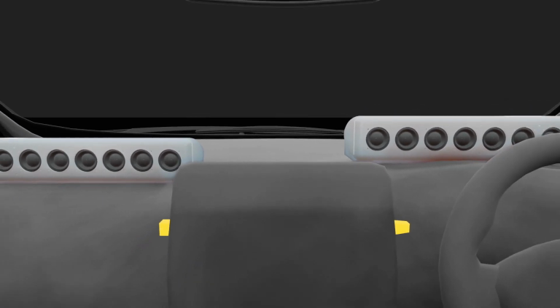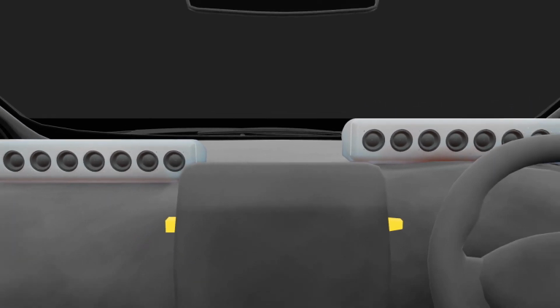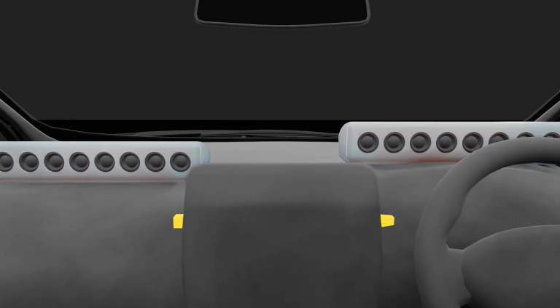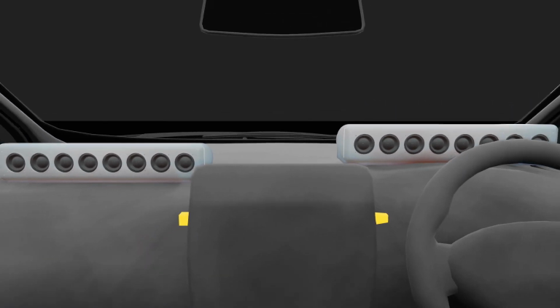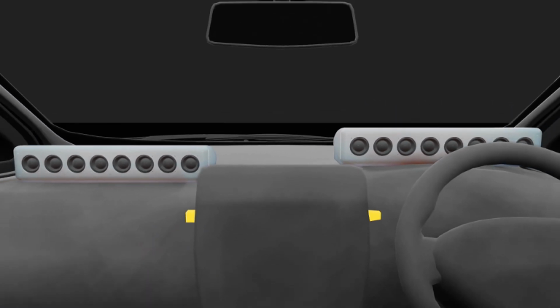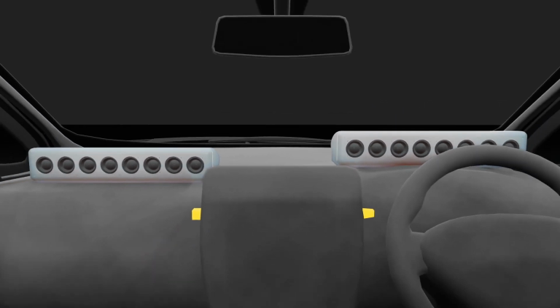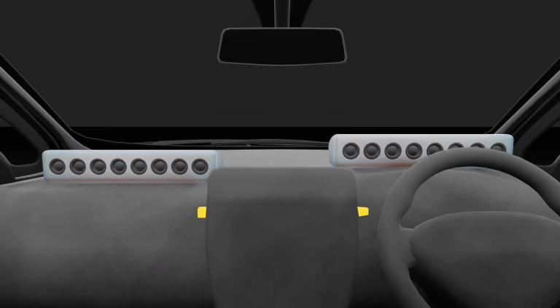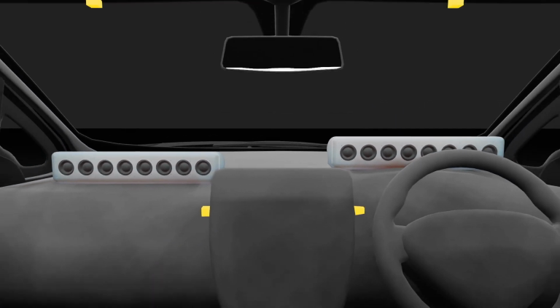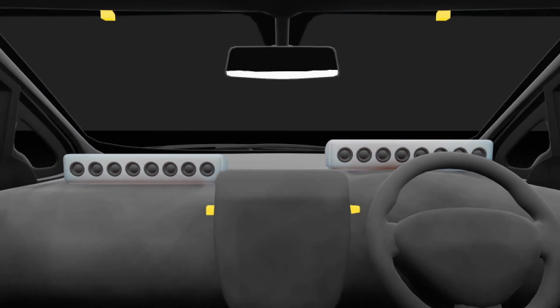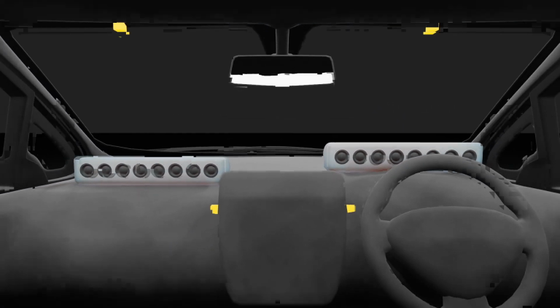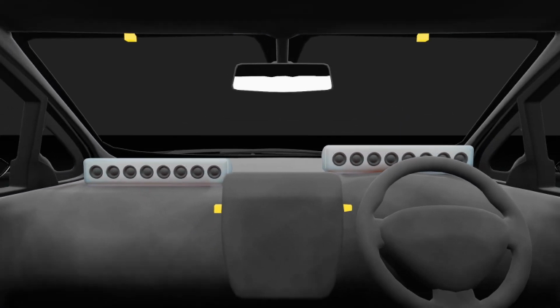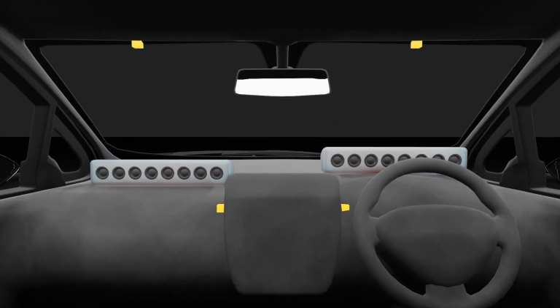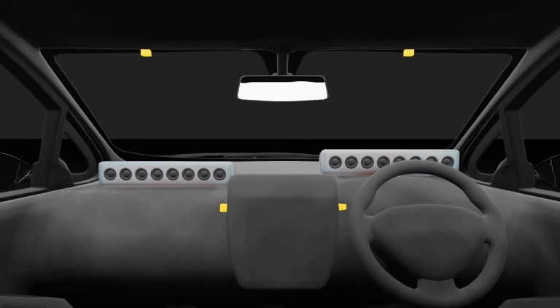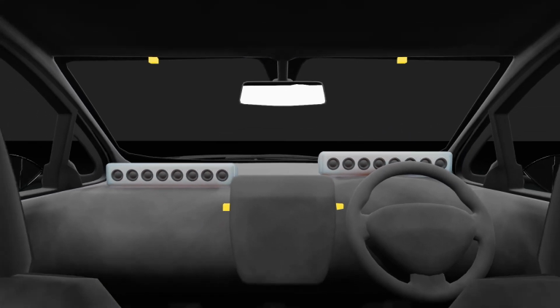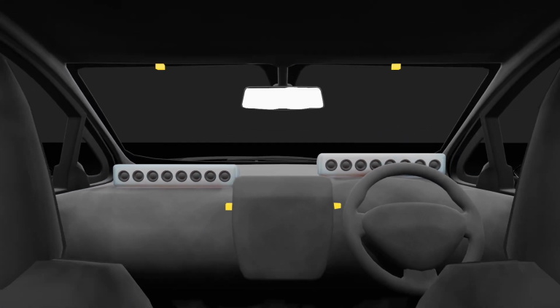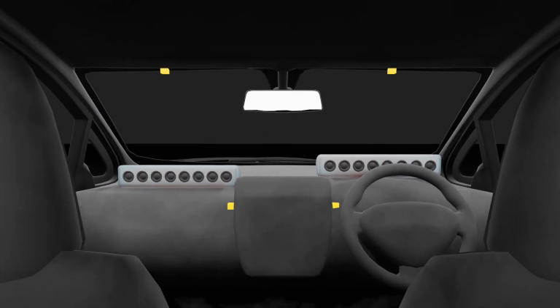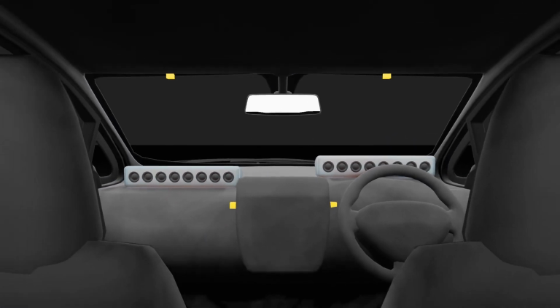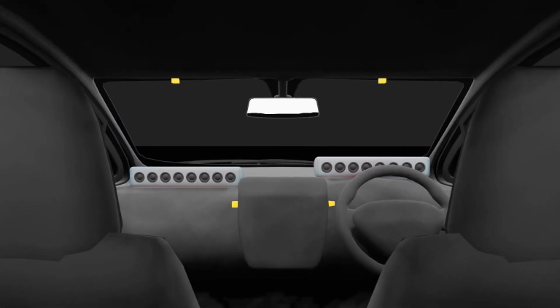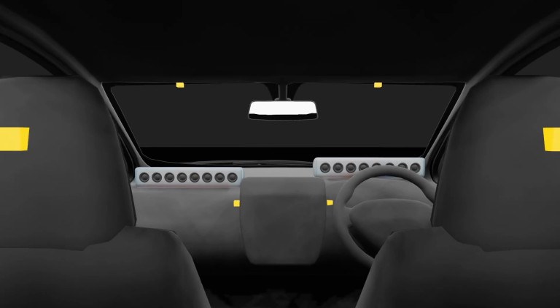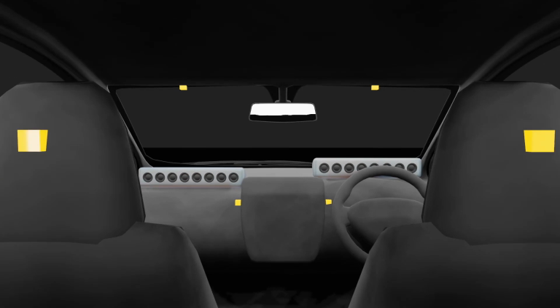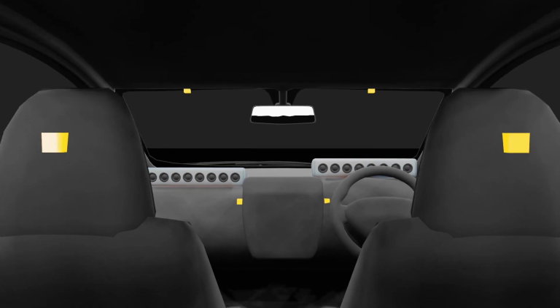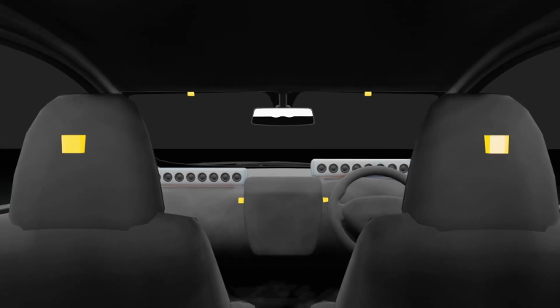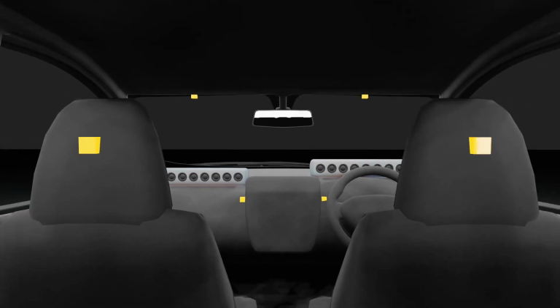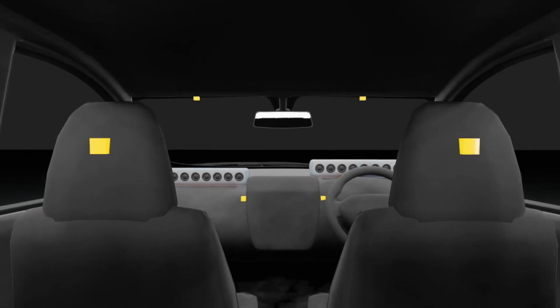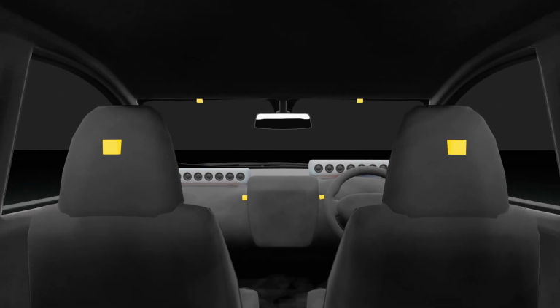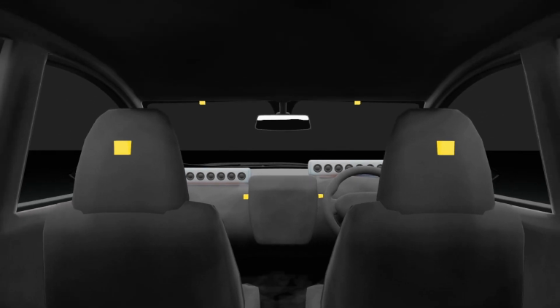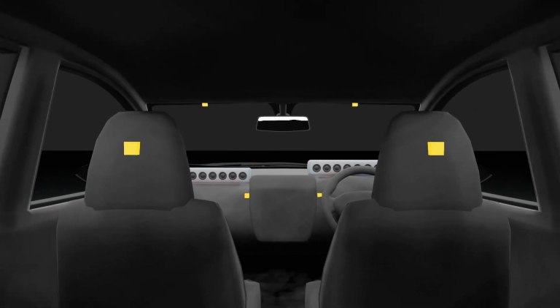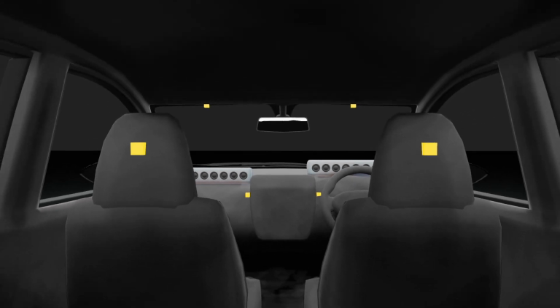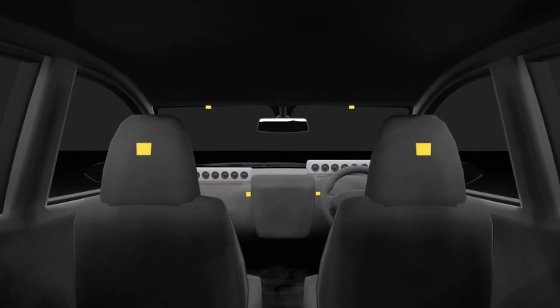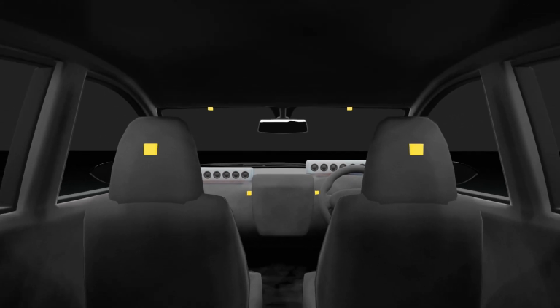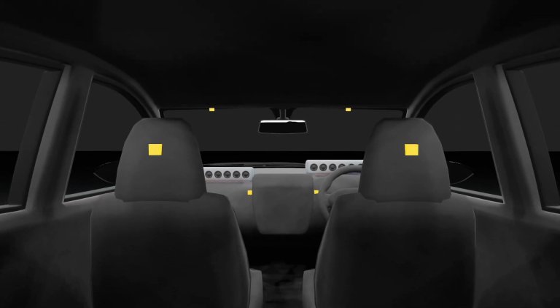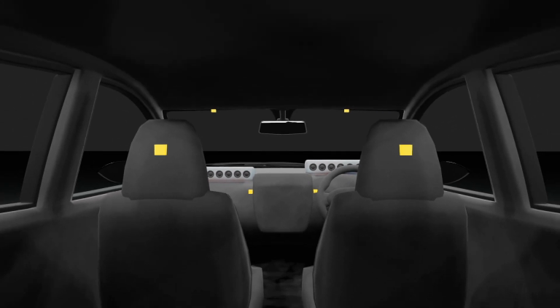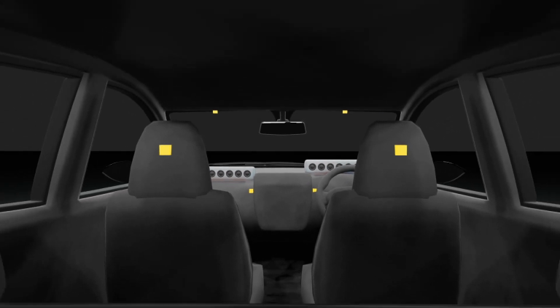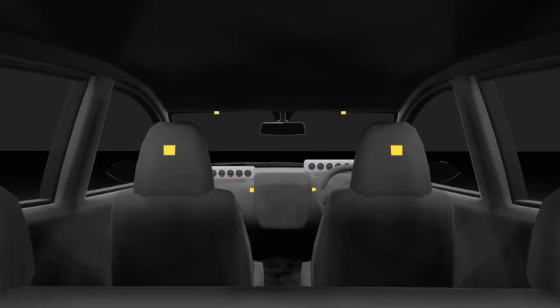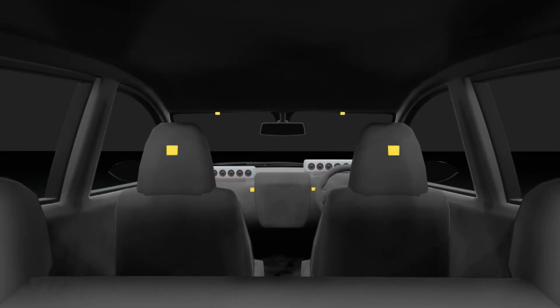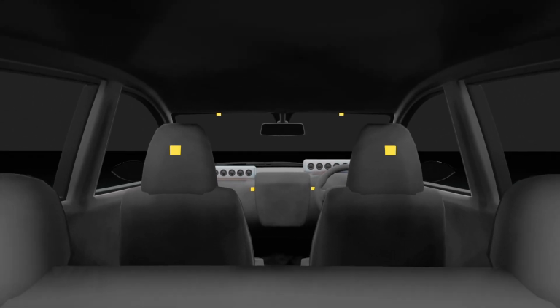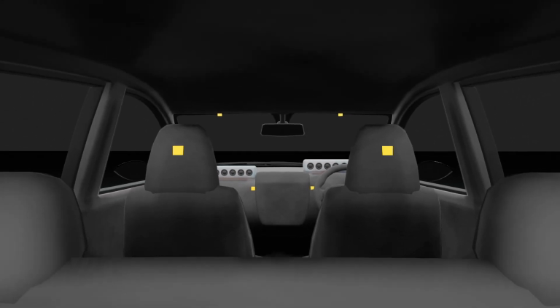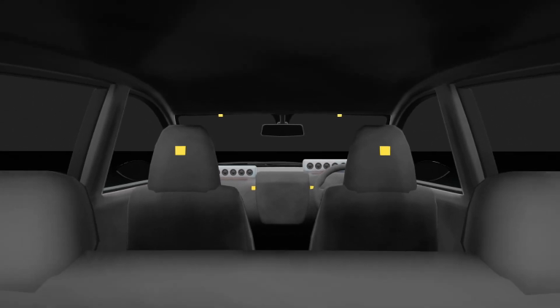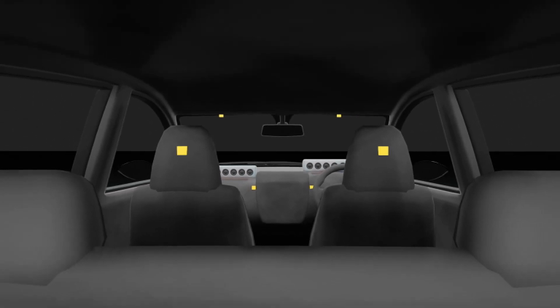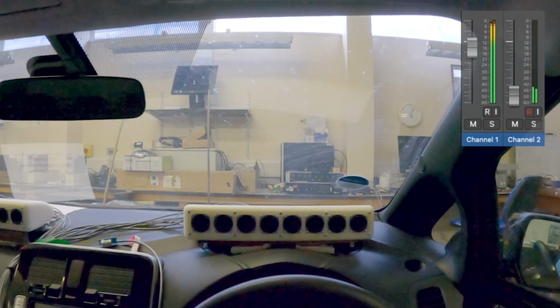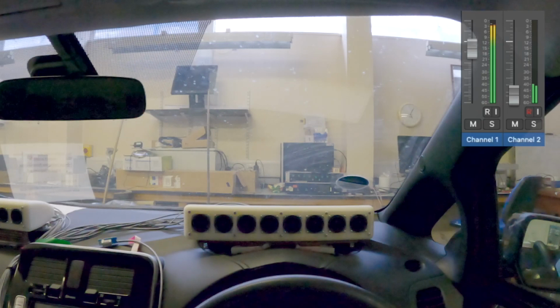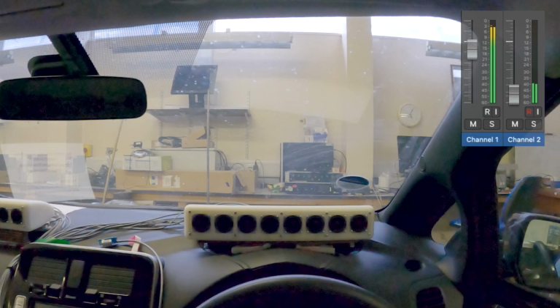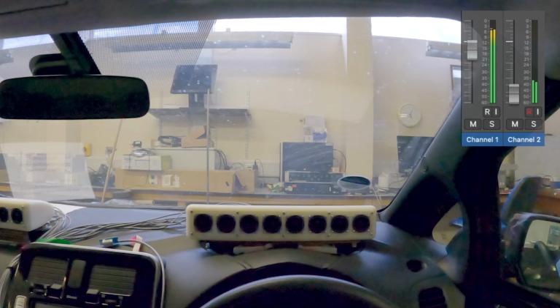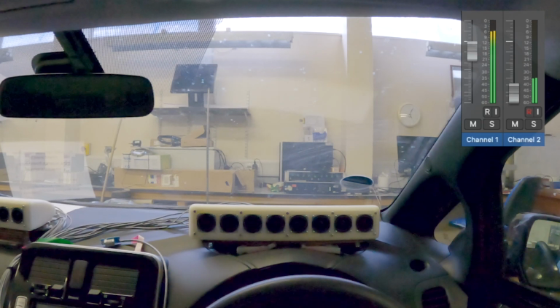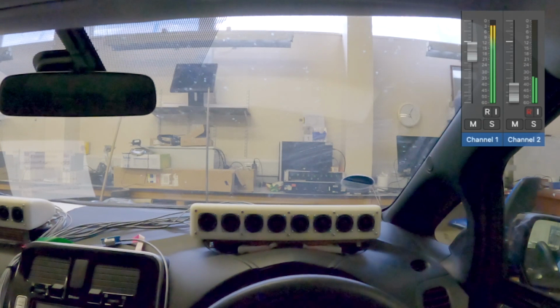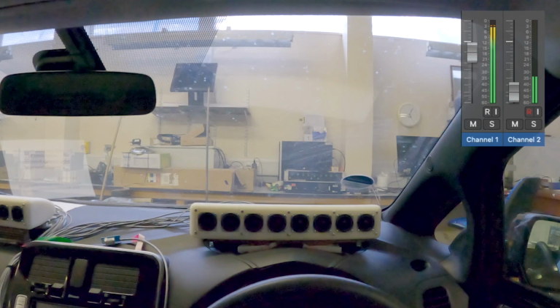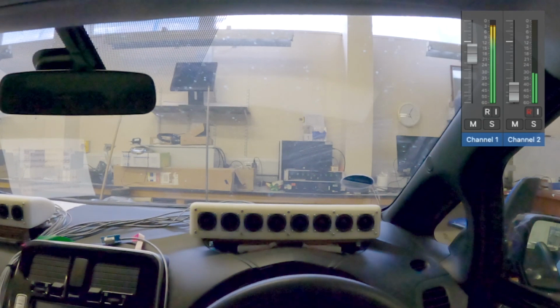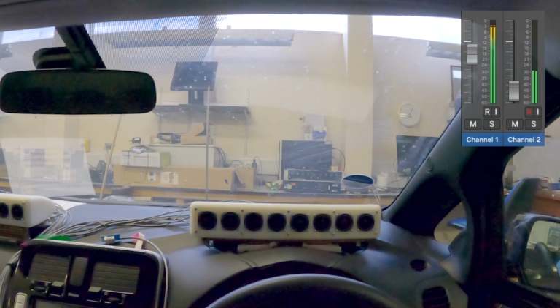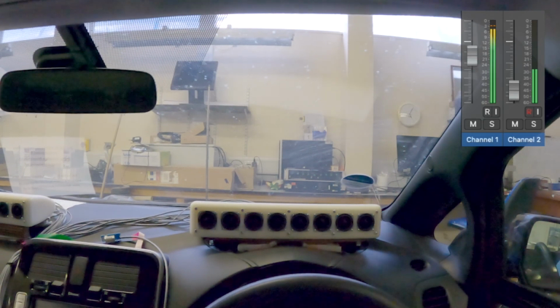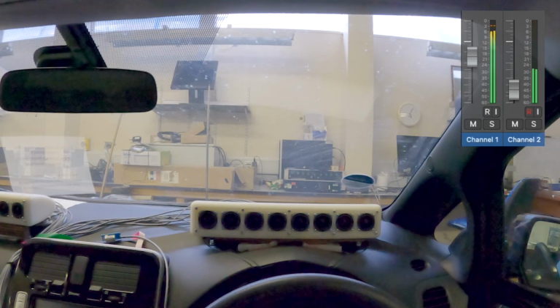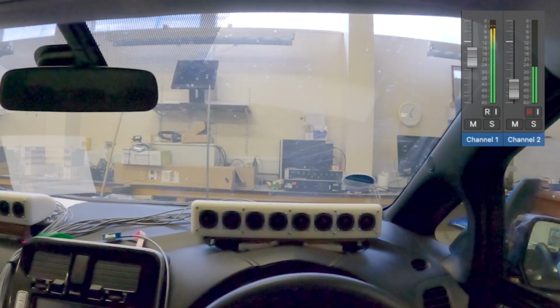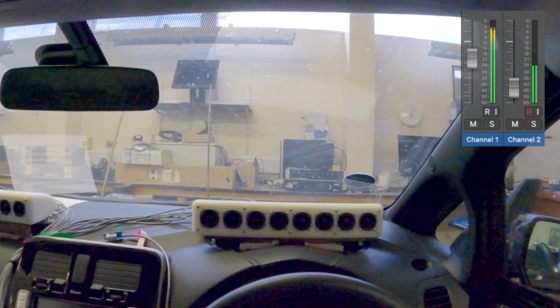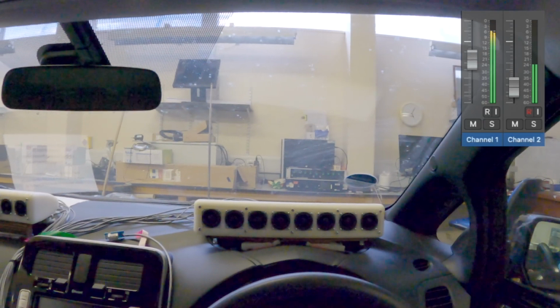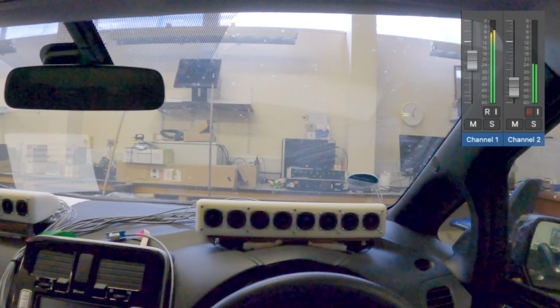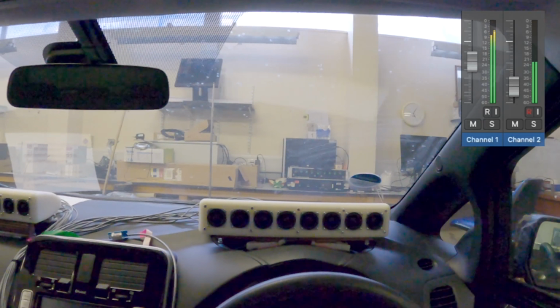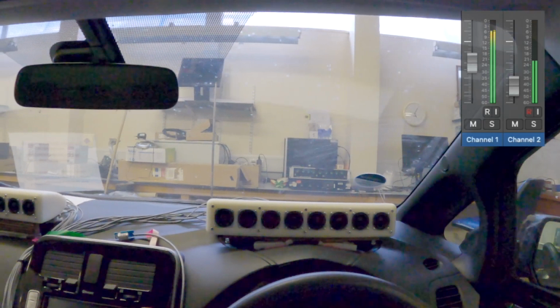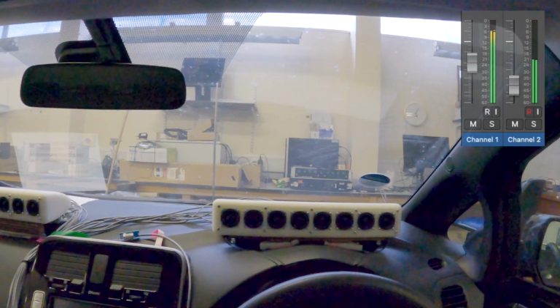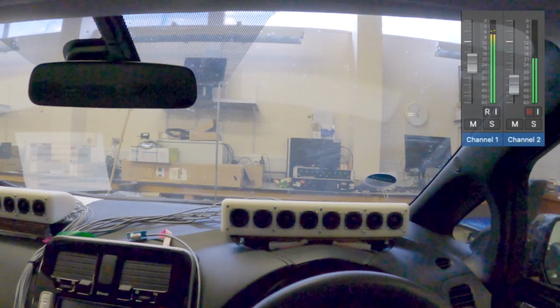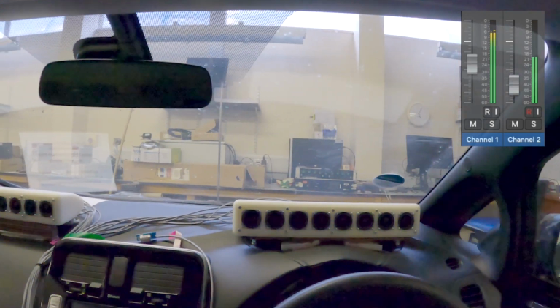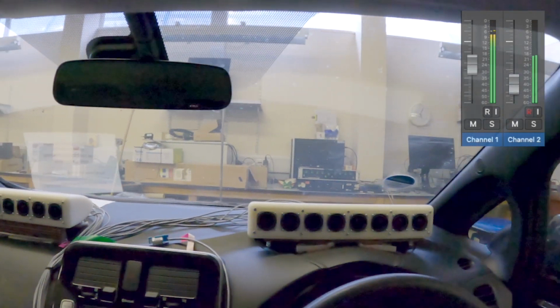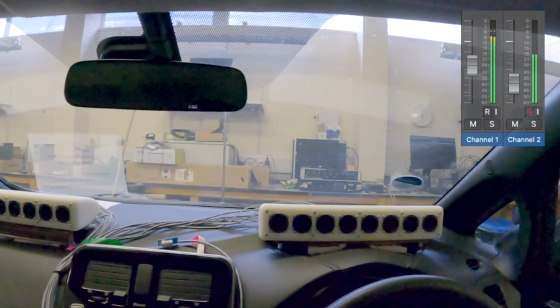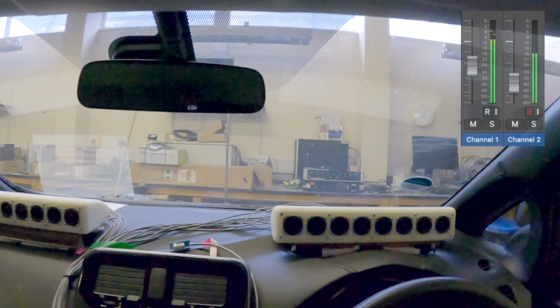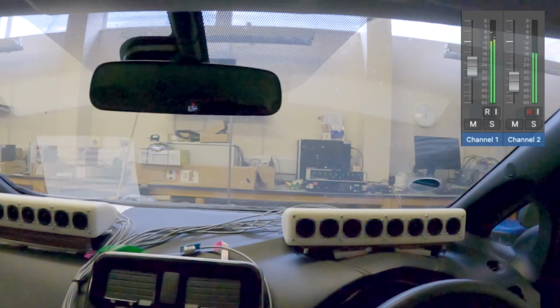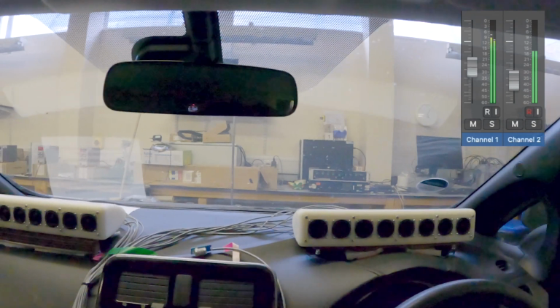Temperature, humidity and position sensors measure the seat positions and environmental conditions to update the filters and optimize the sound.